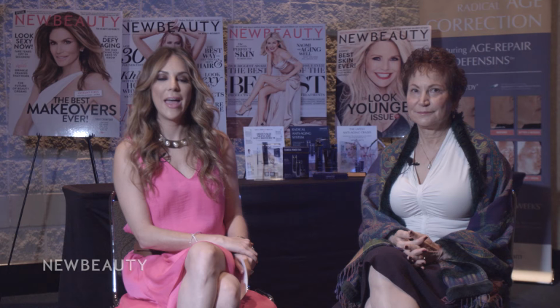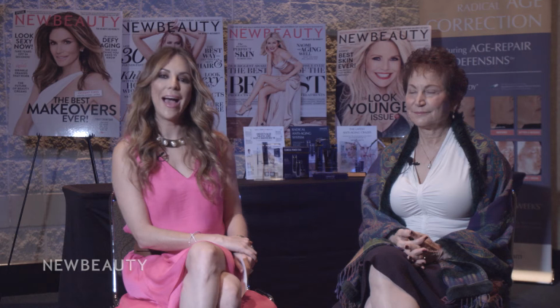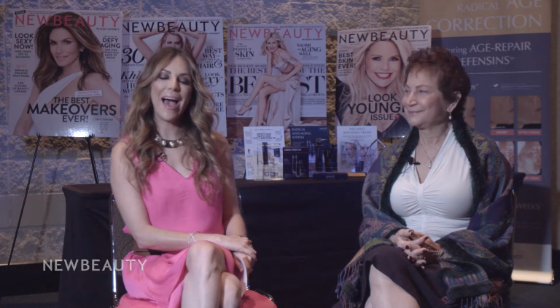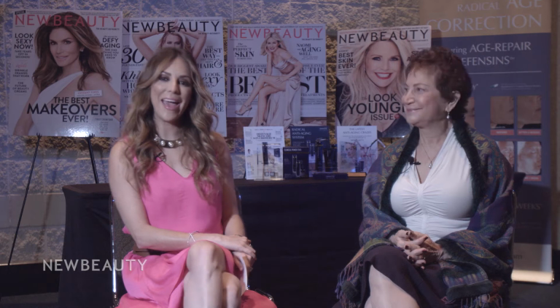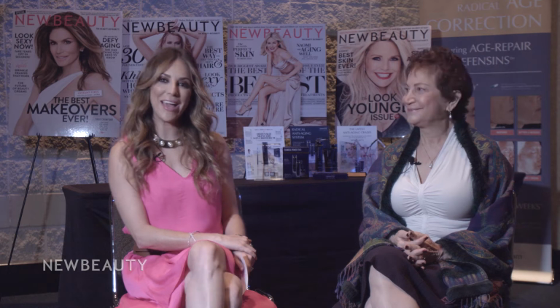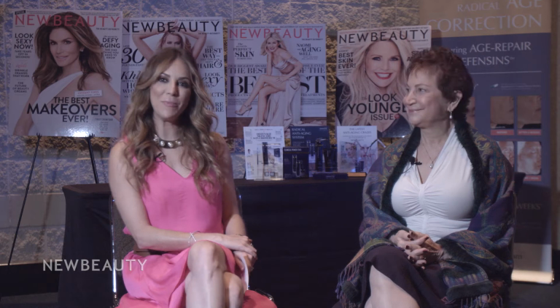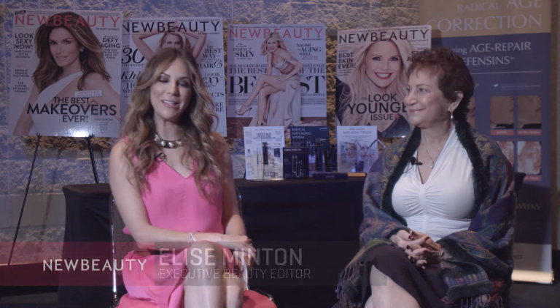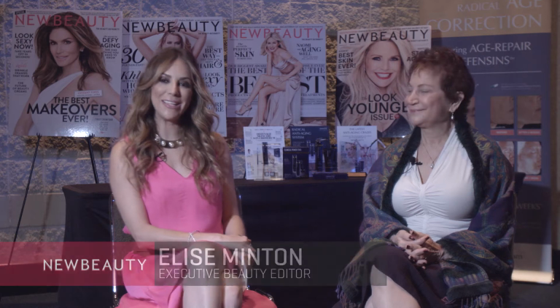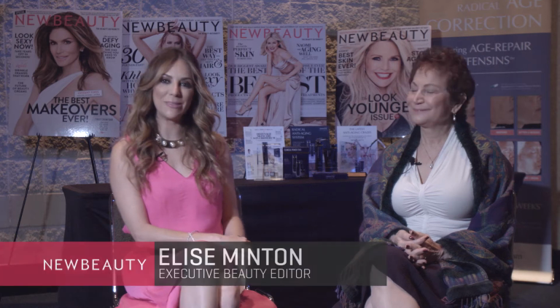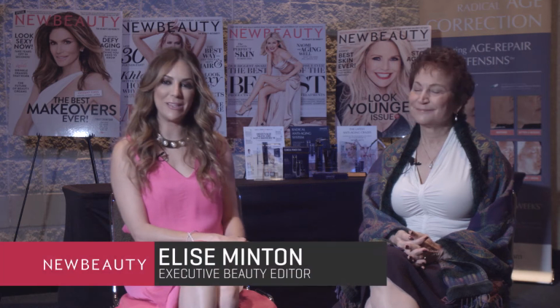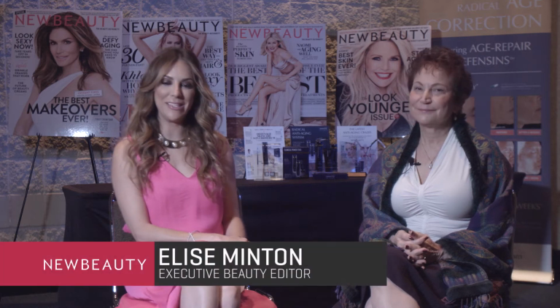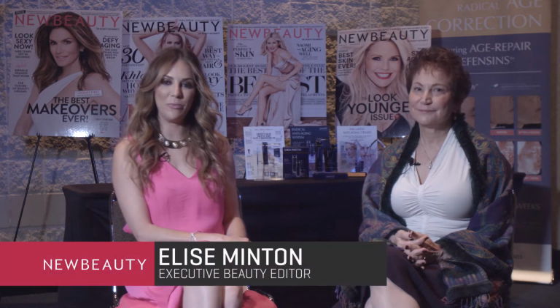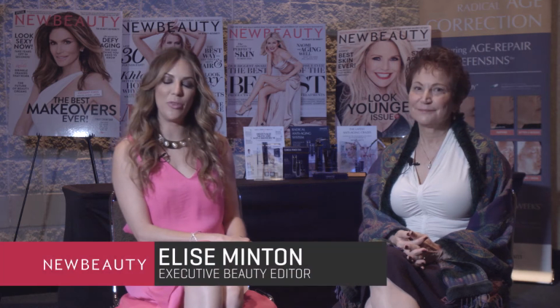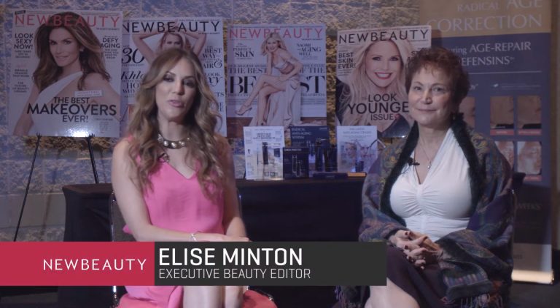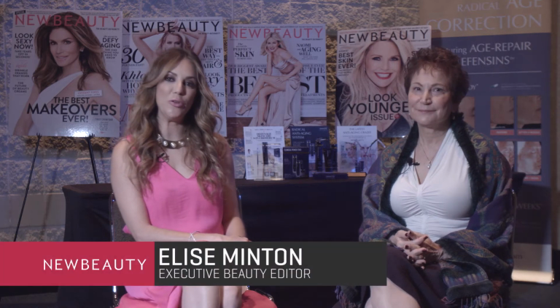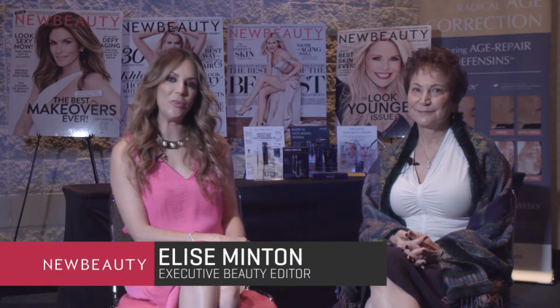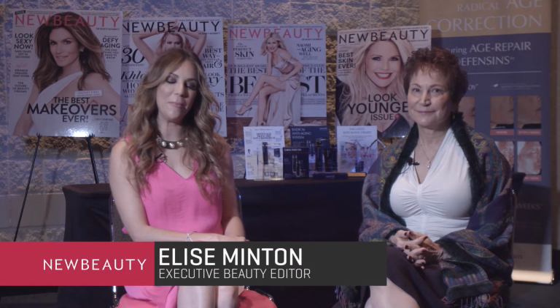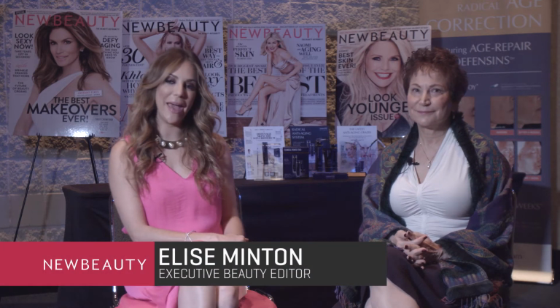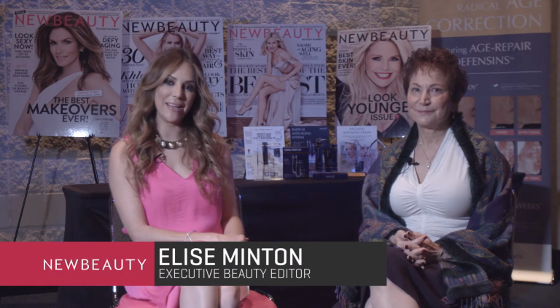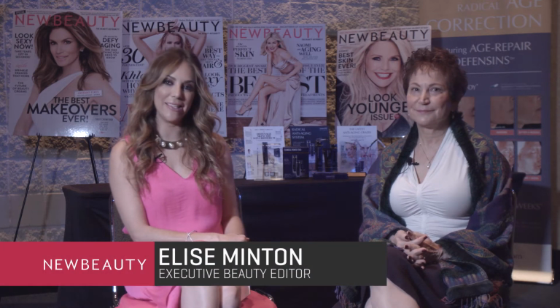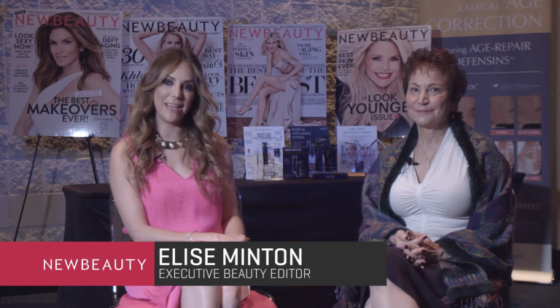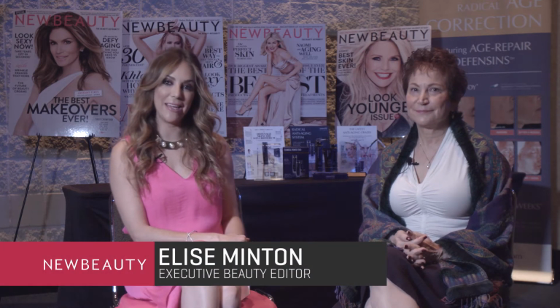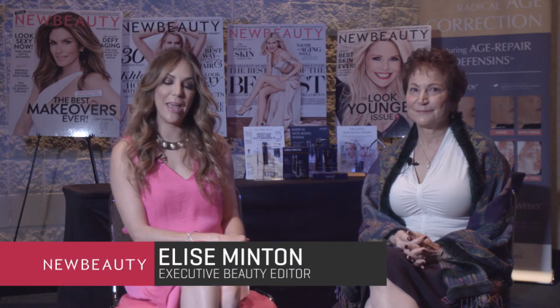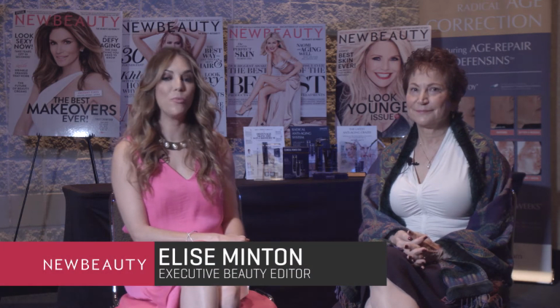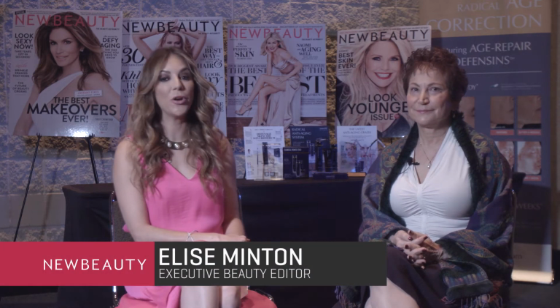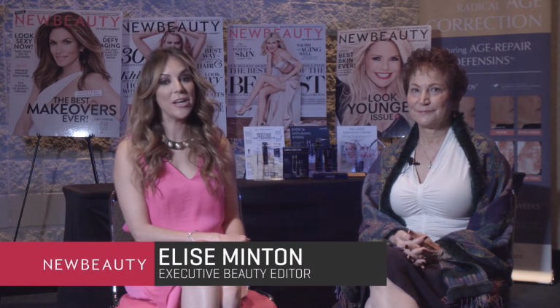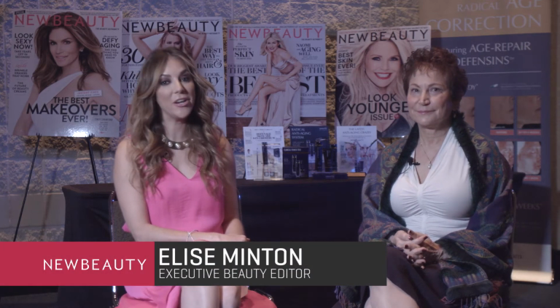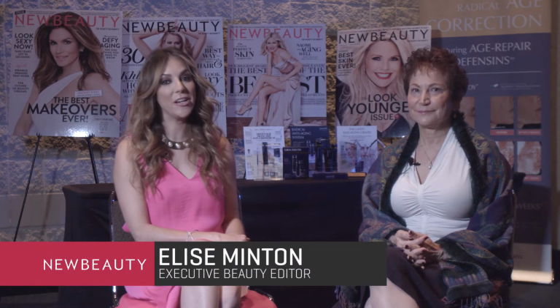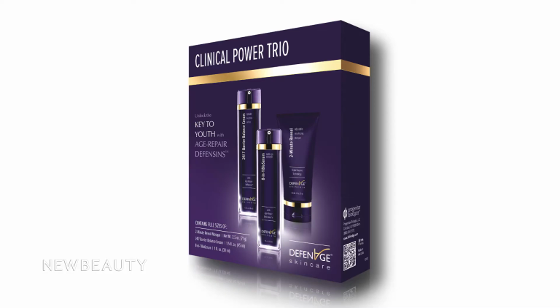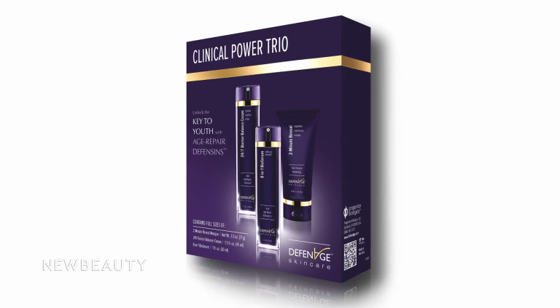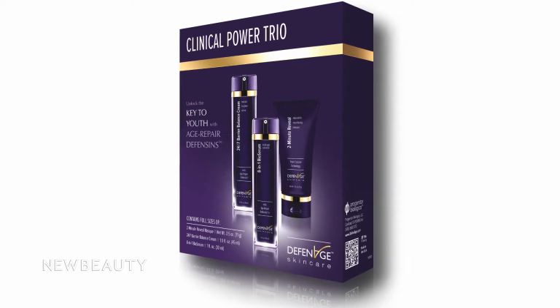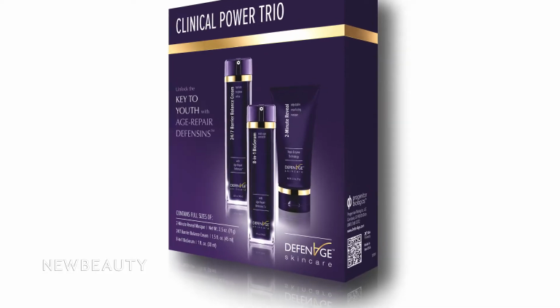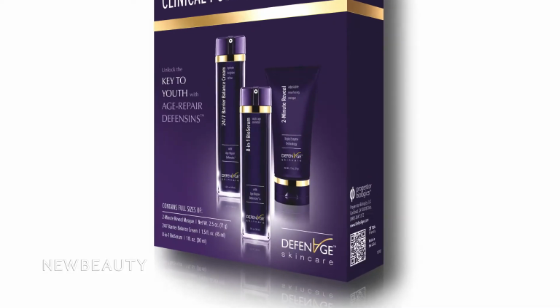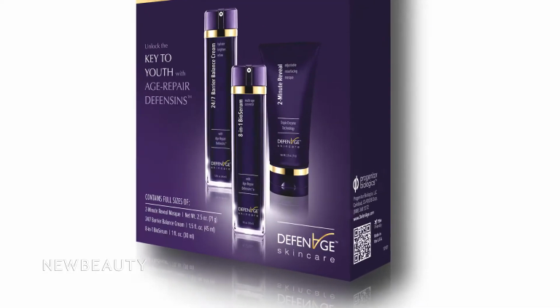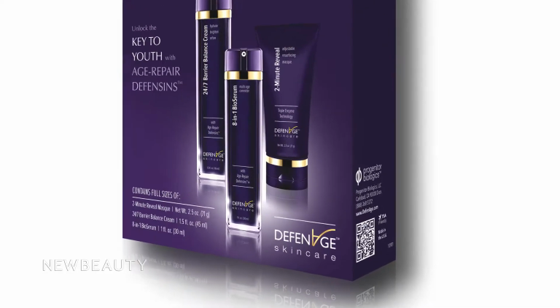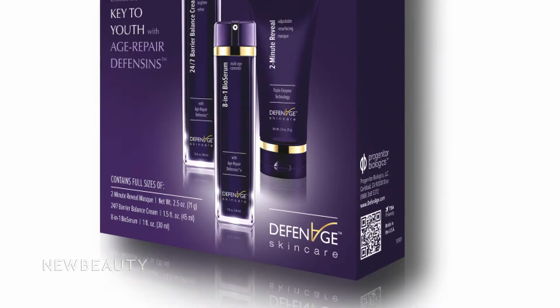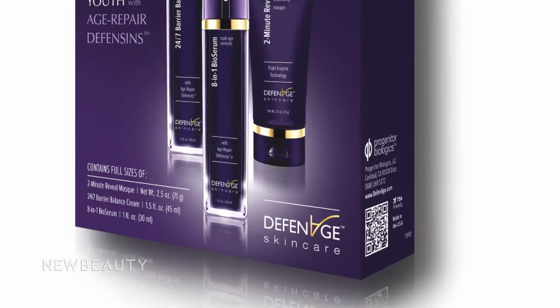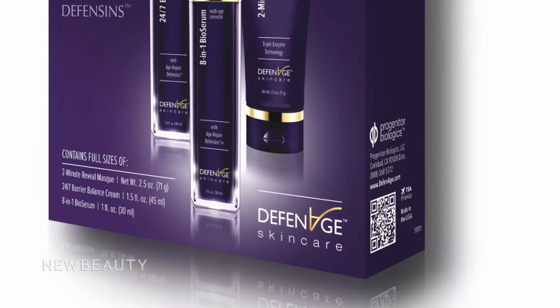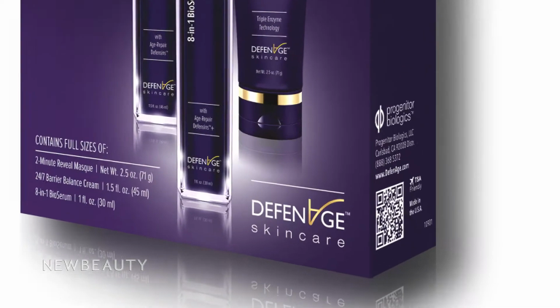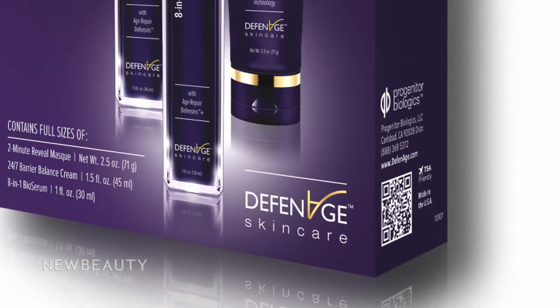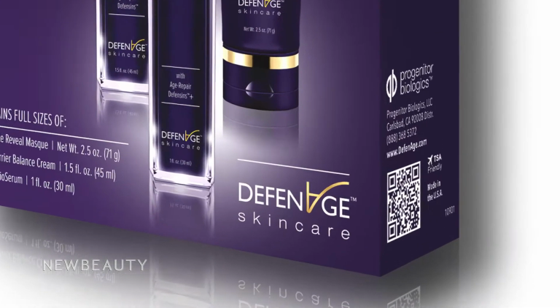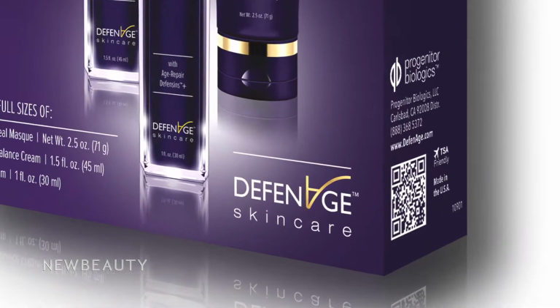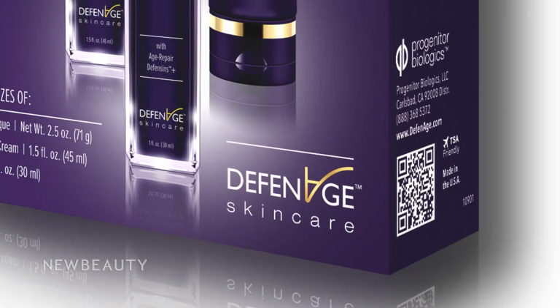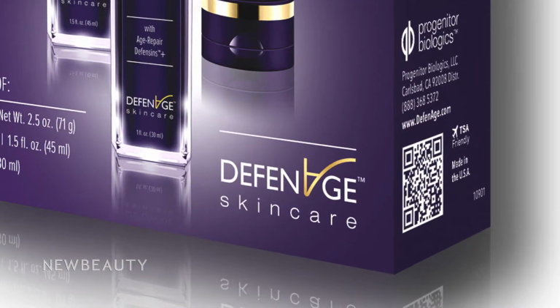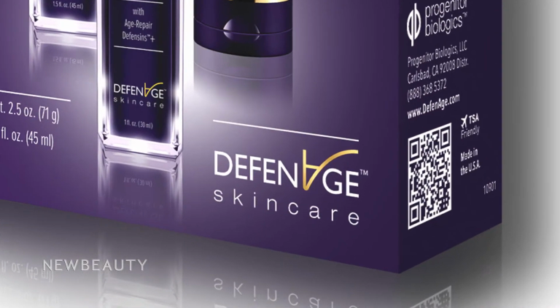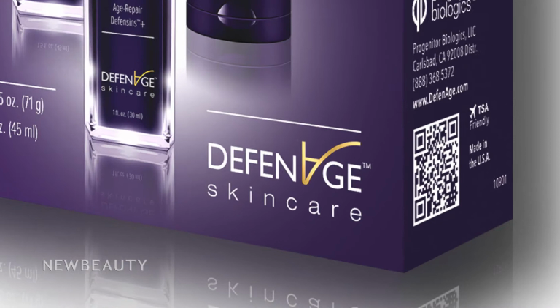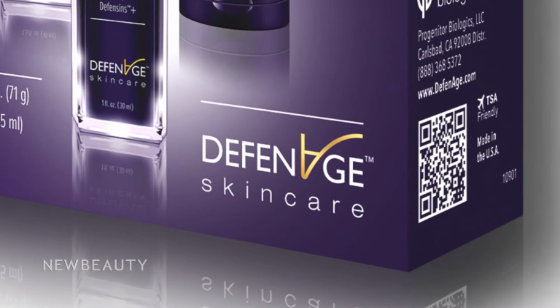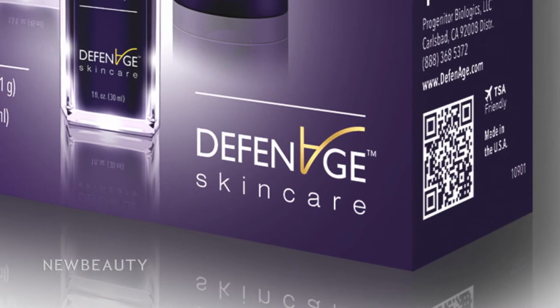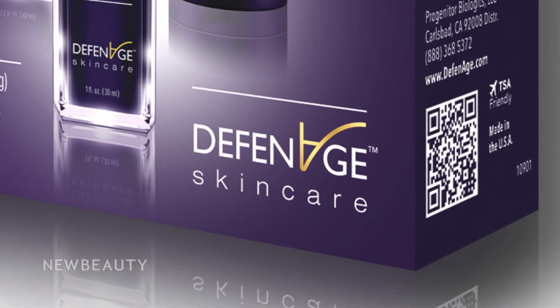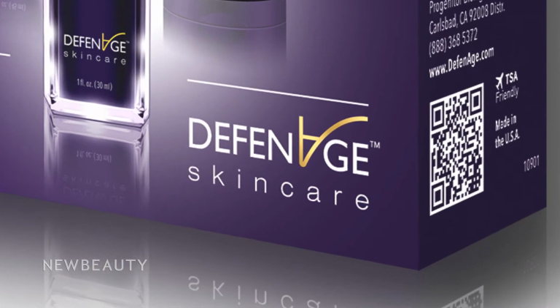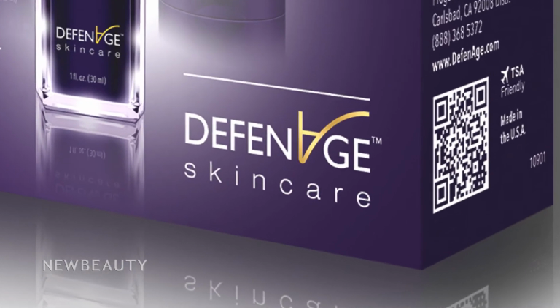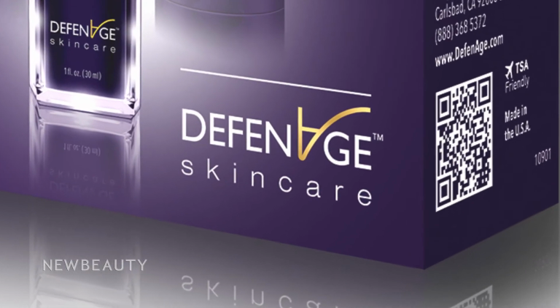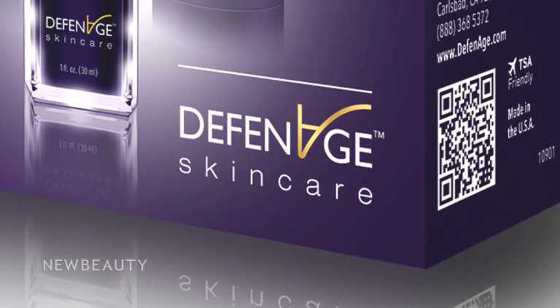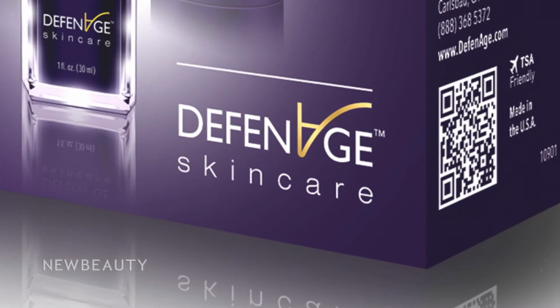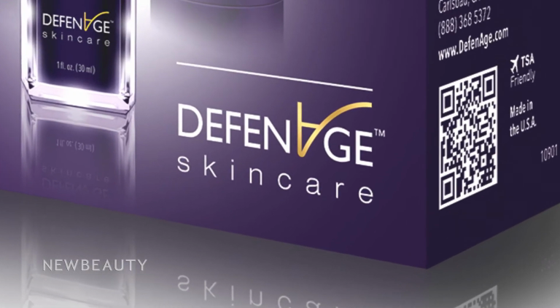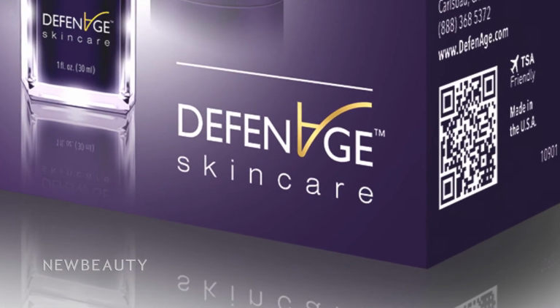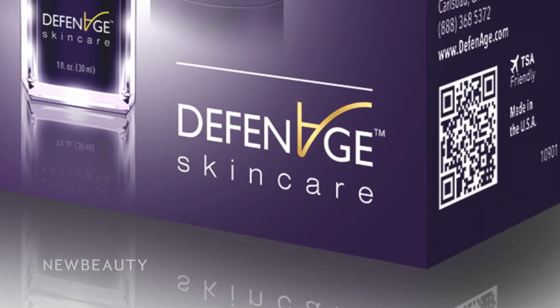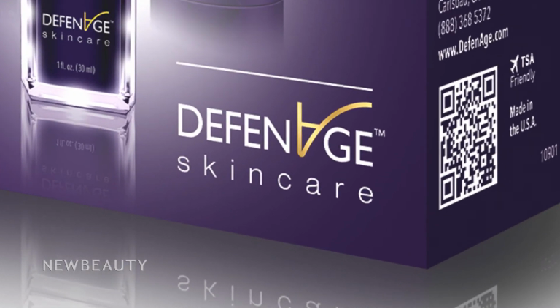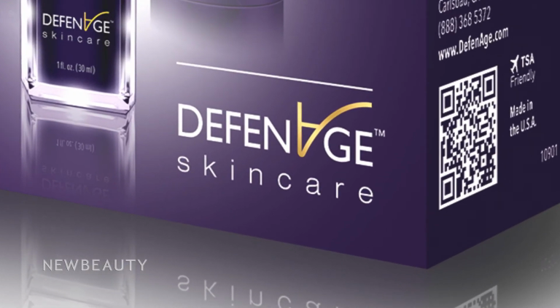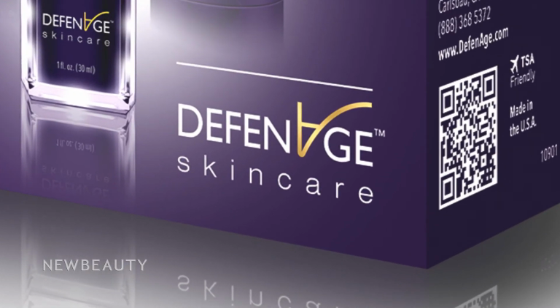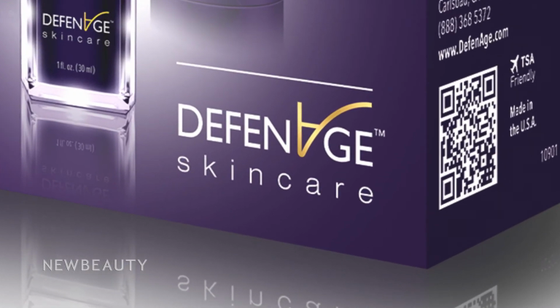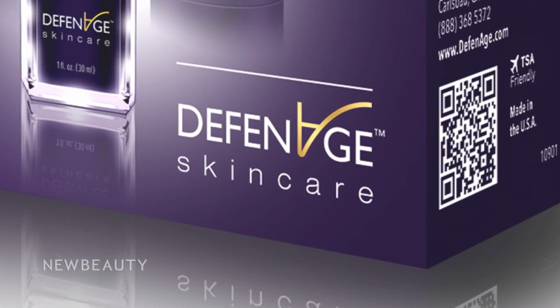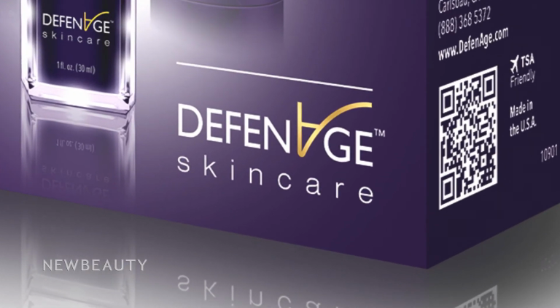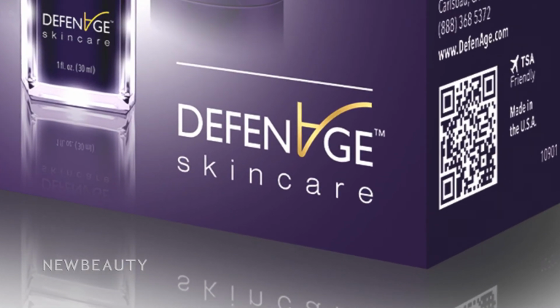Hi, I'm Elise Minton with New Beauty Magazine, and we're here today to share with you a brand new breakthrough in skin care, Definage.